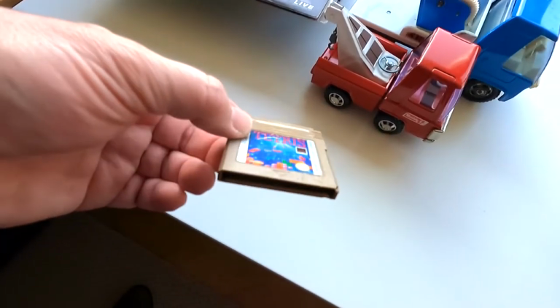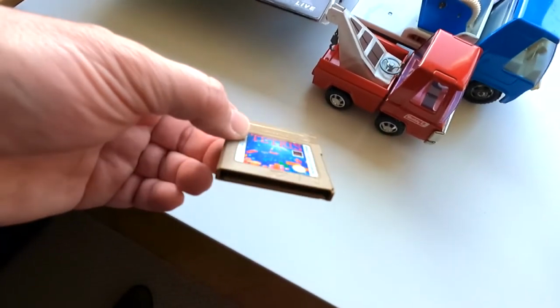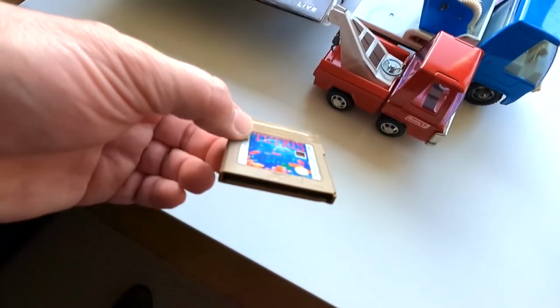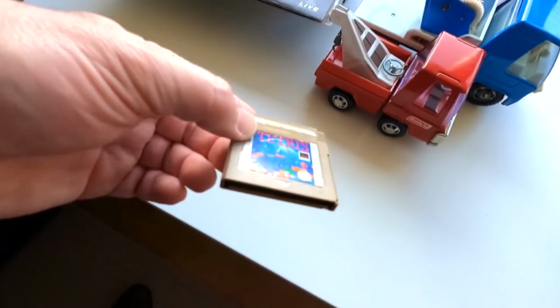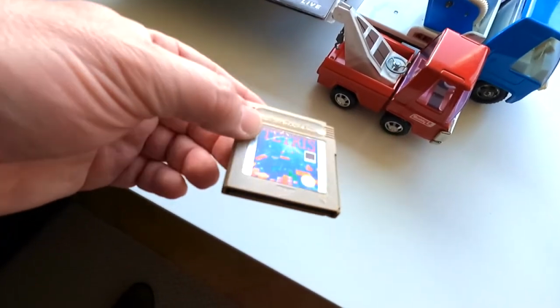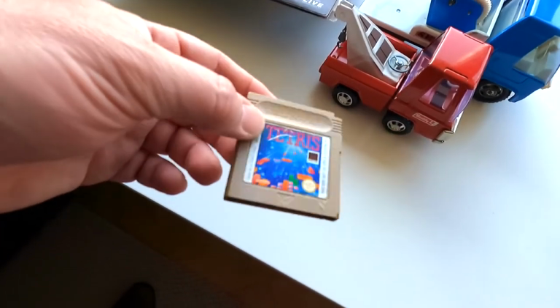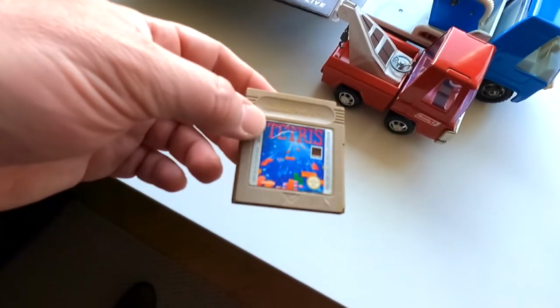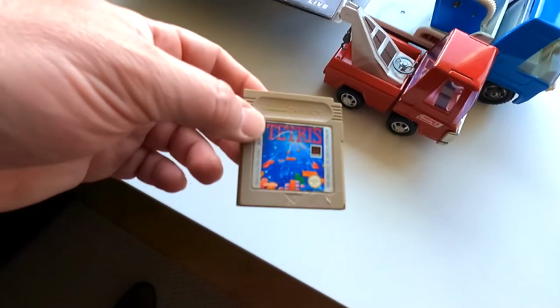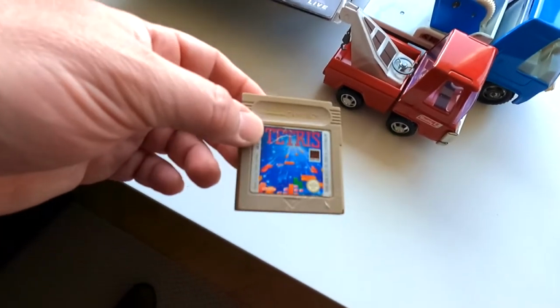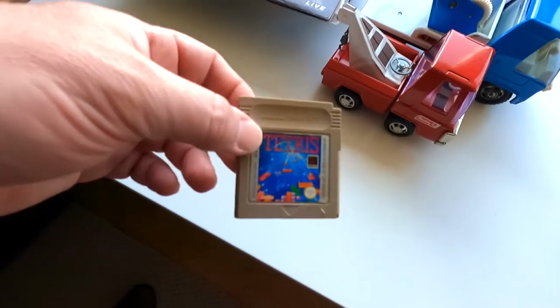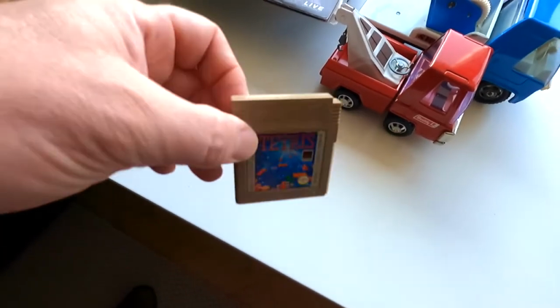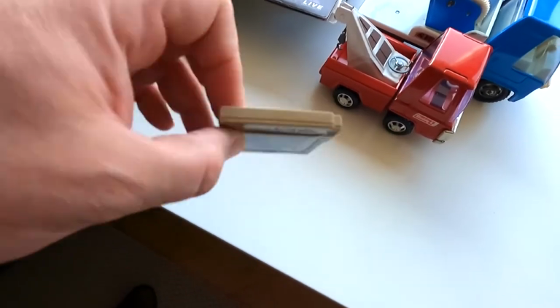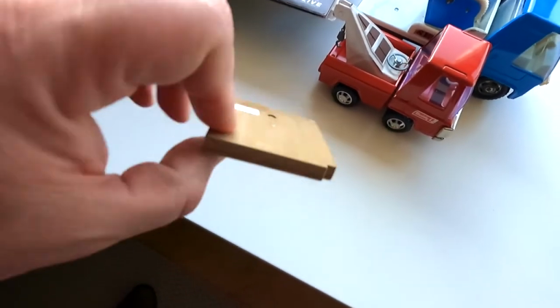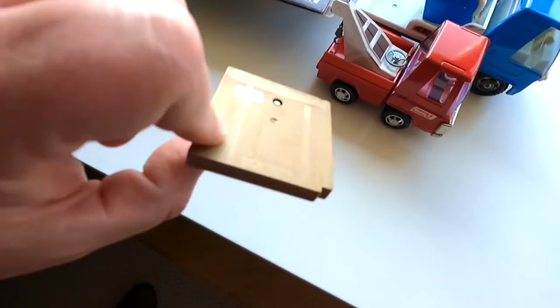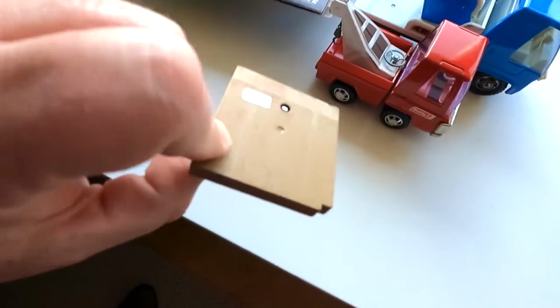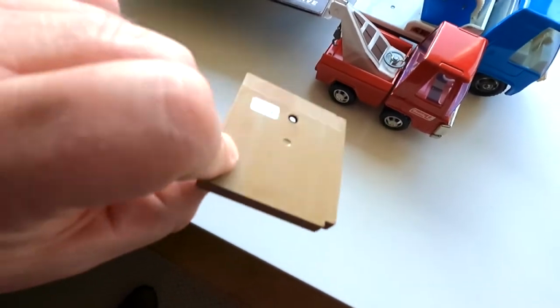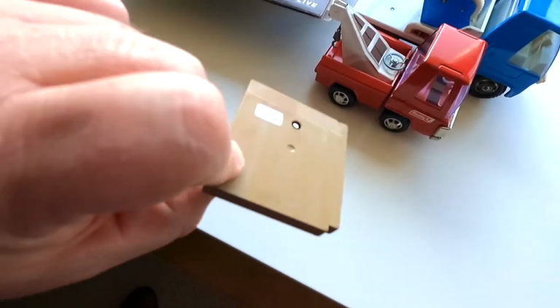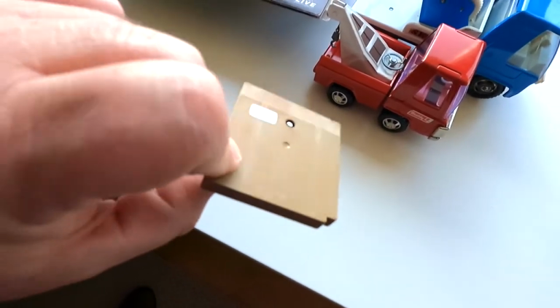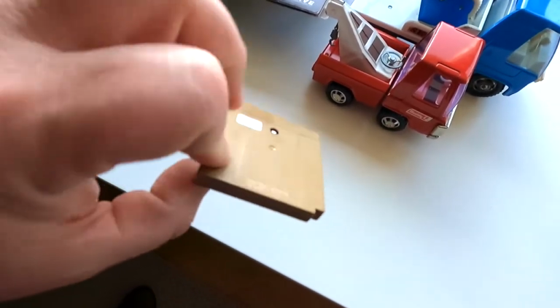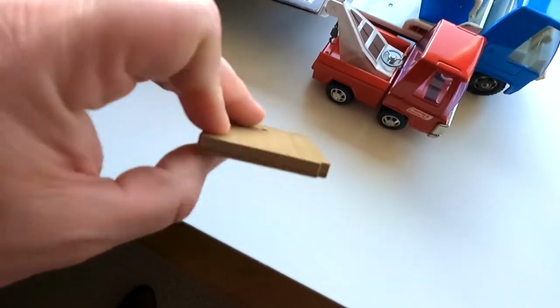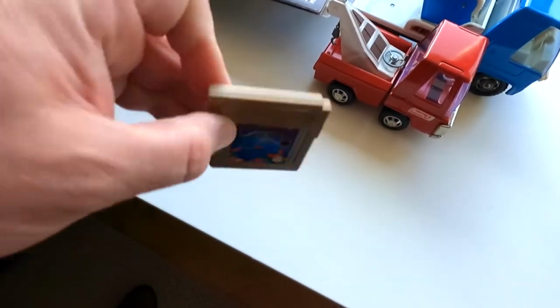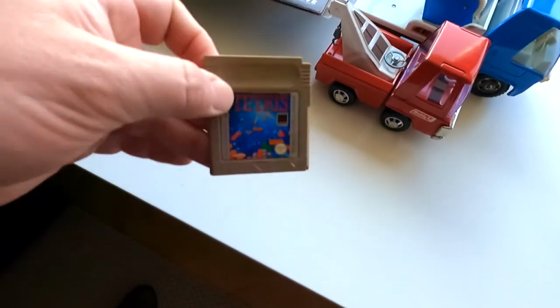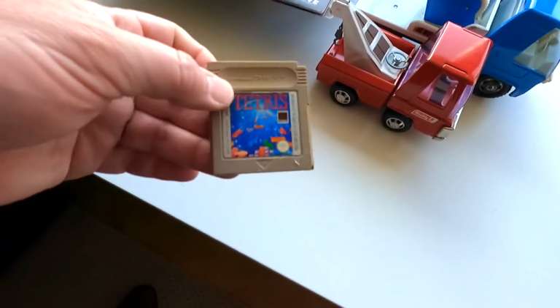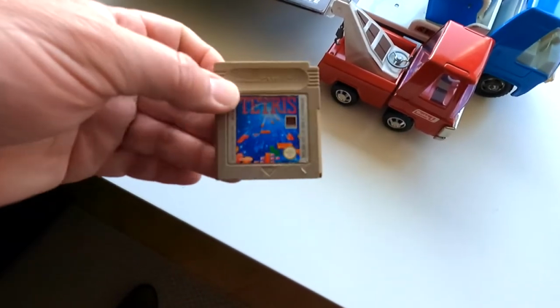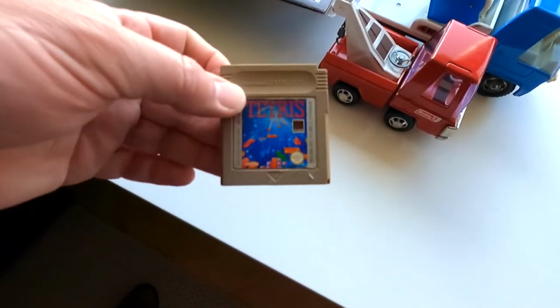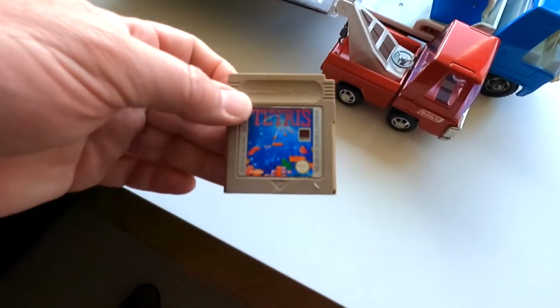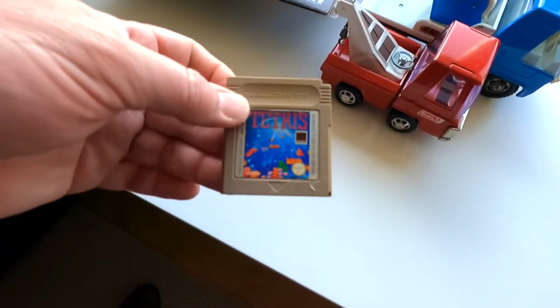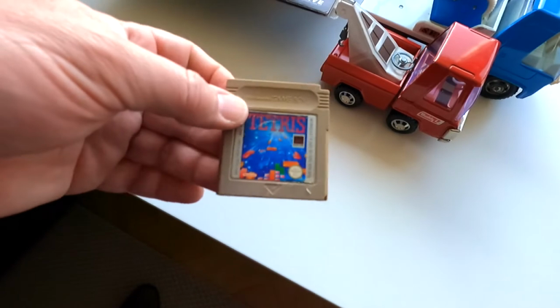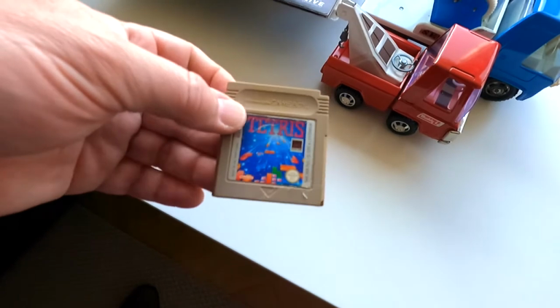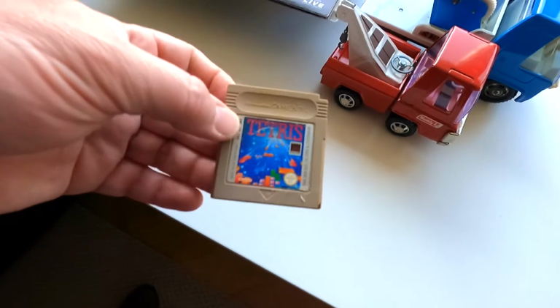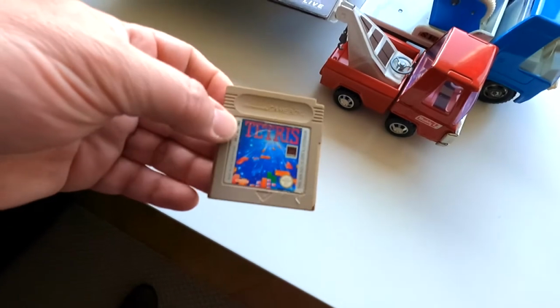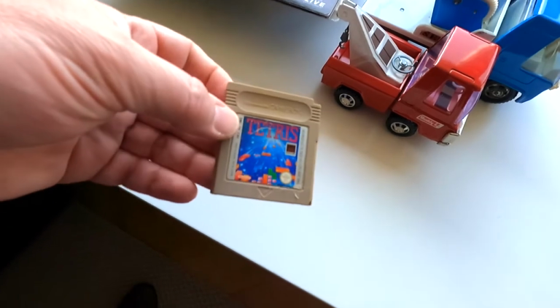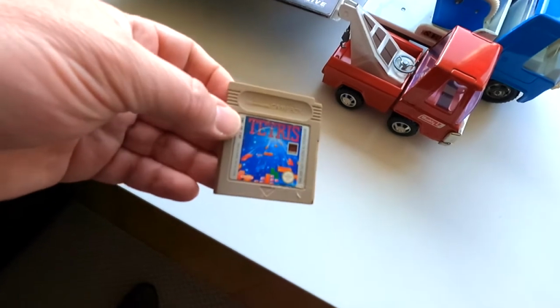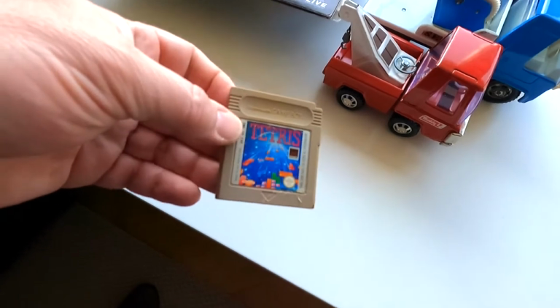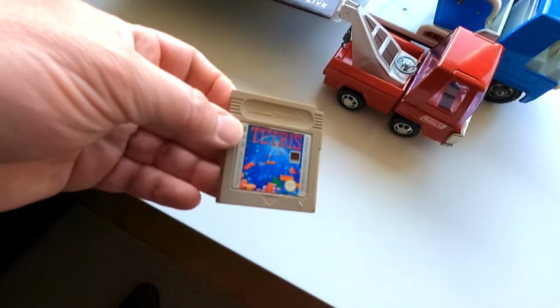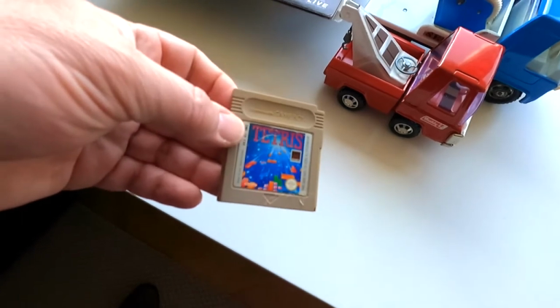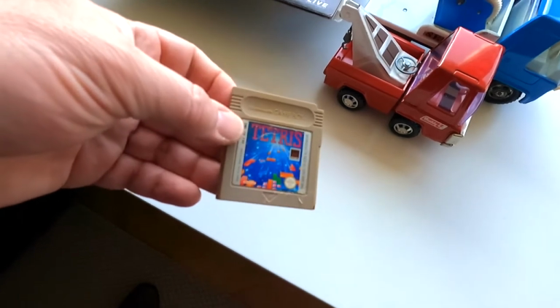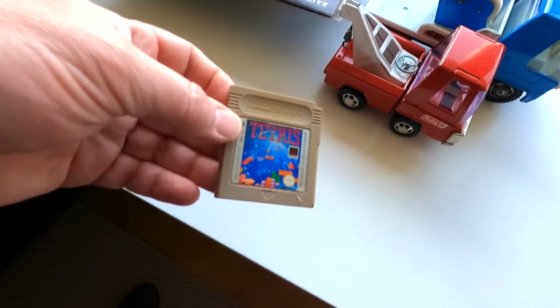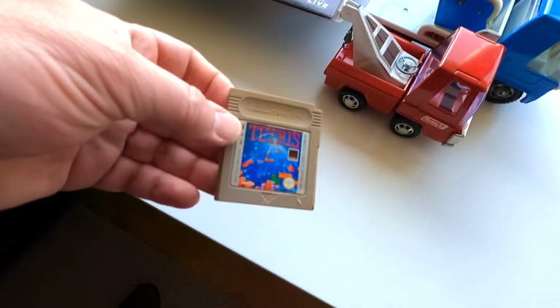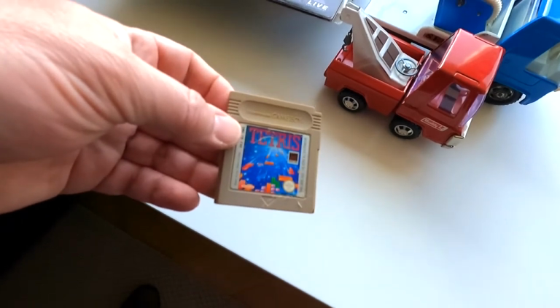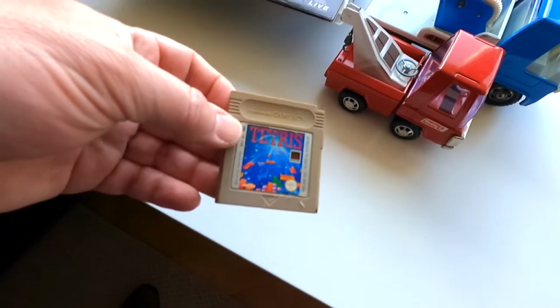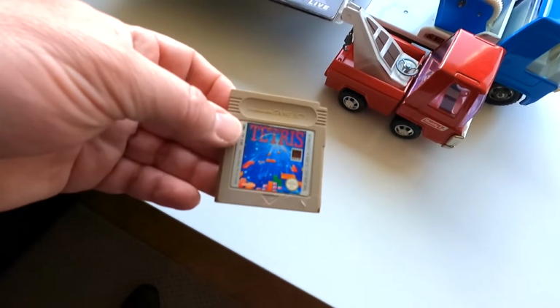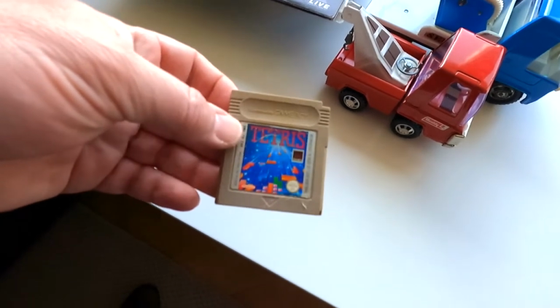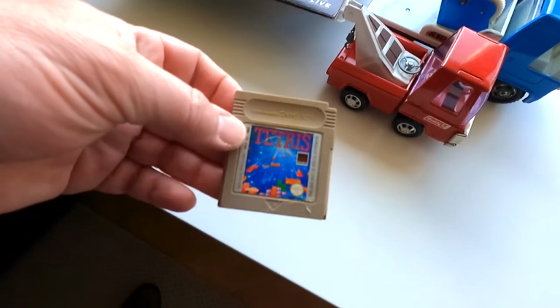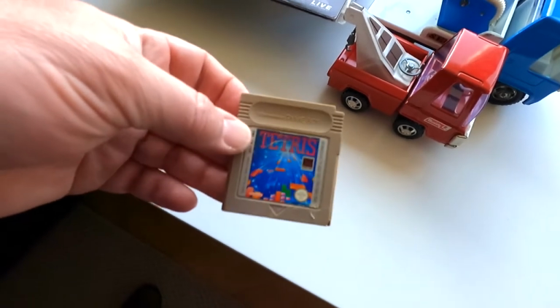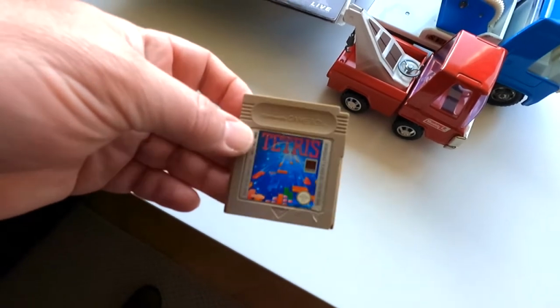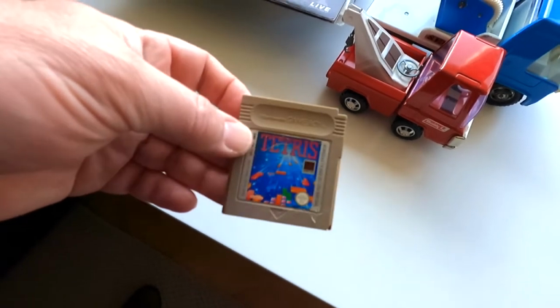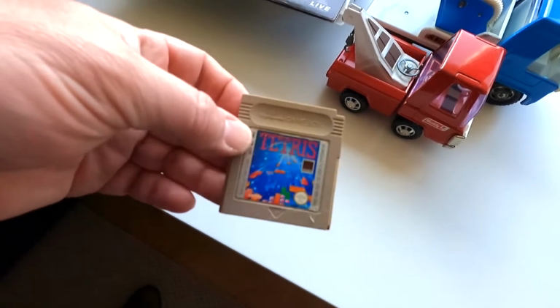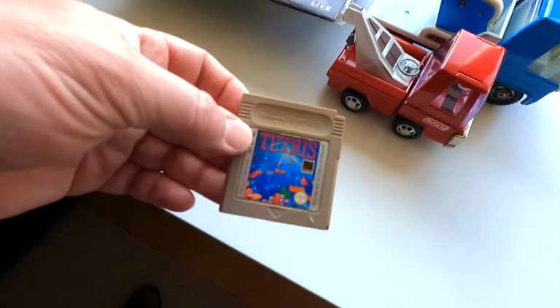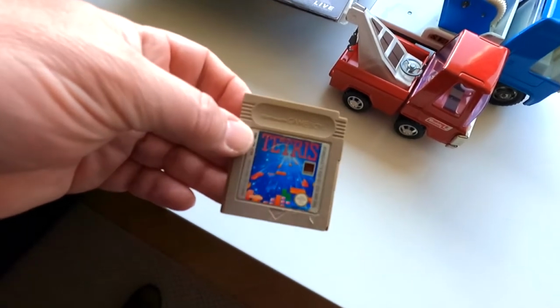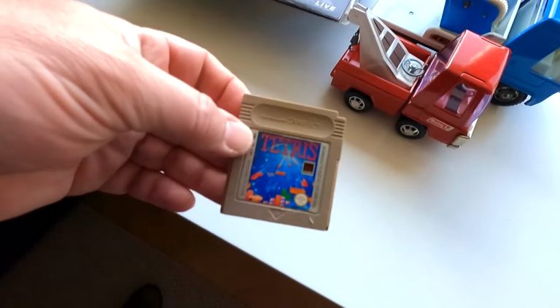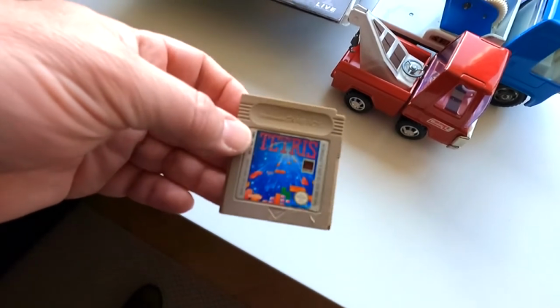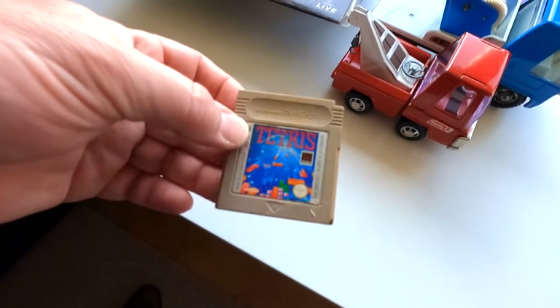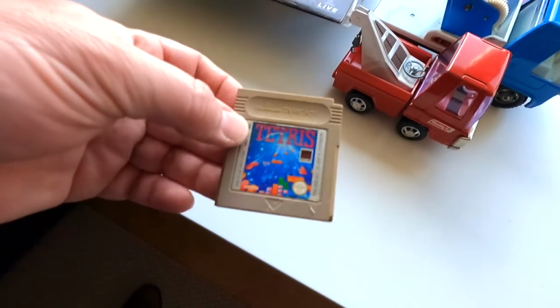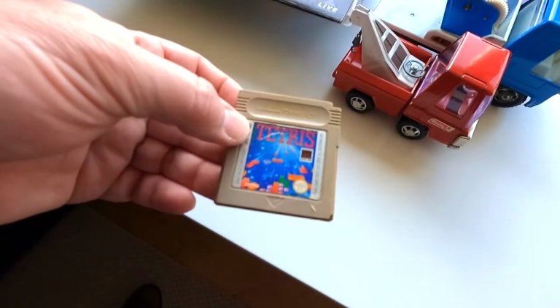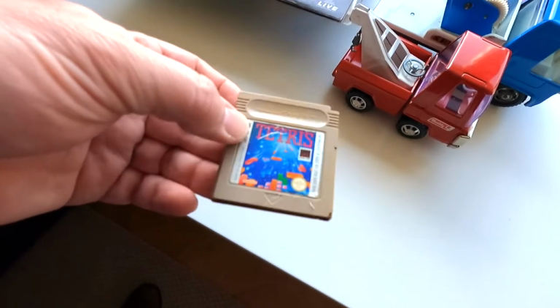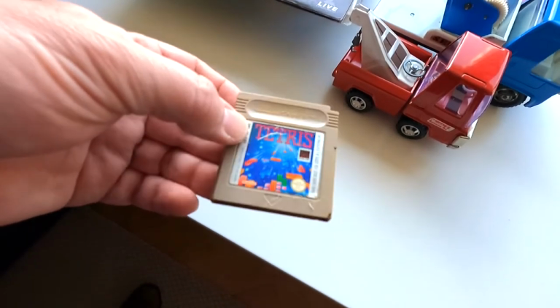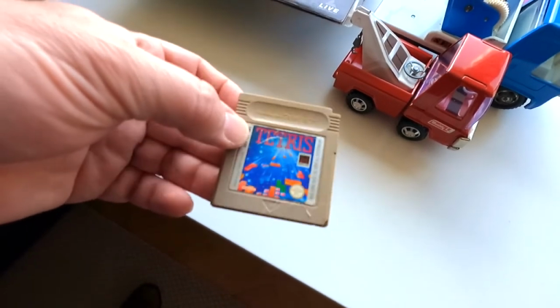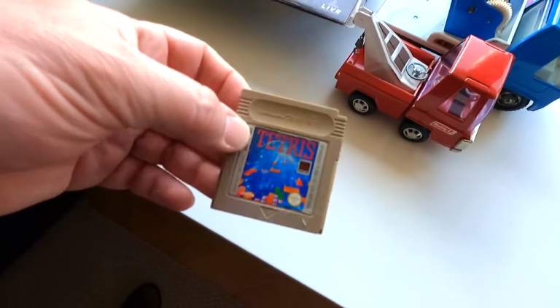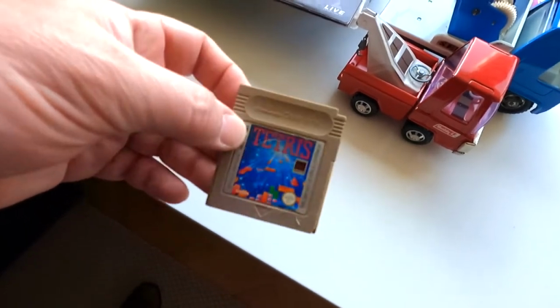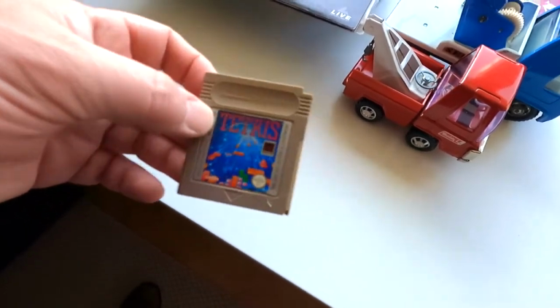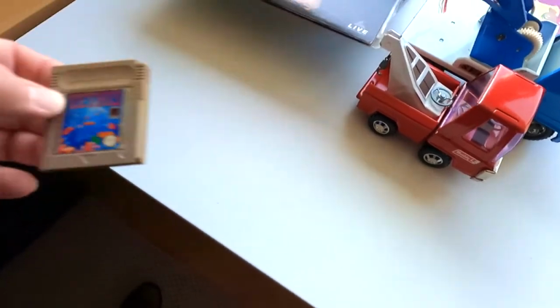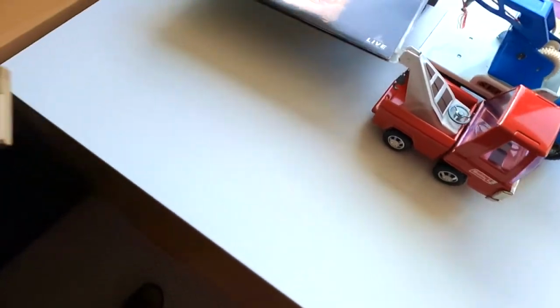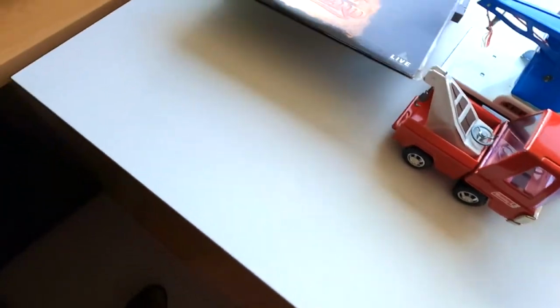And I've got a bit of a poor version of the Game Boy Tetris, but it's working, so that's always nice.